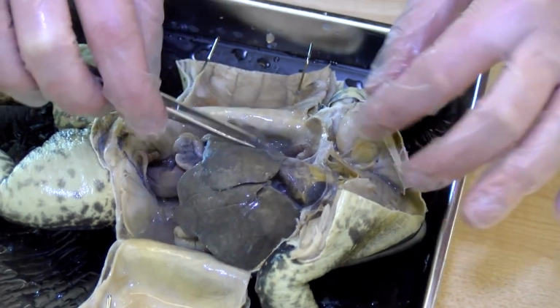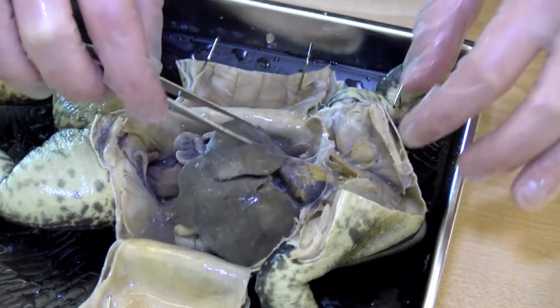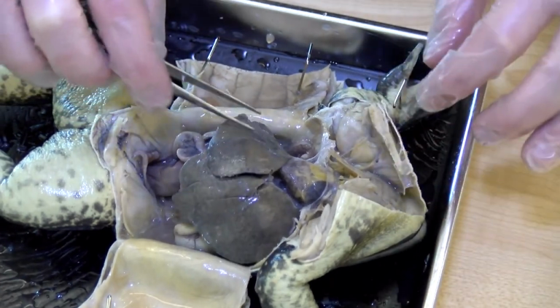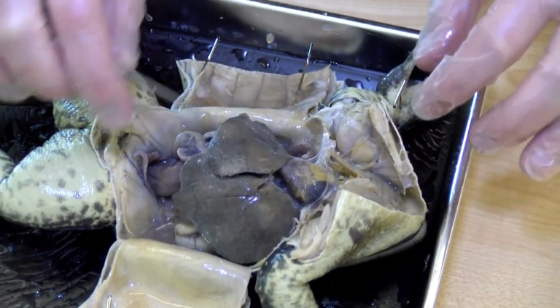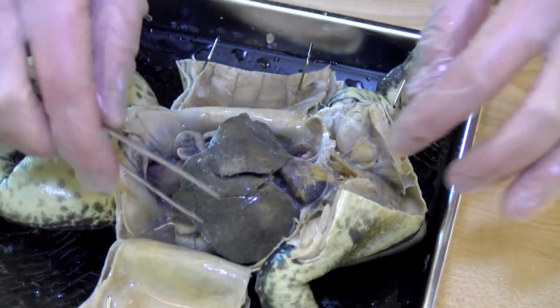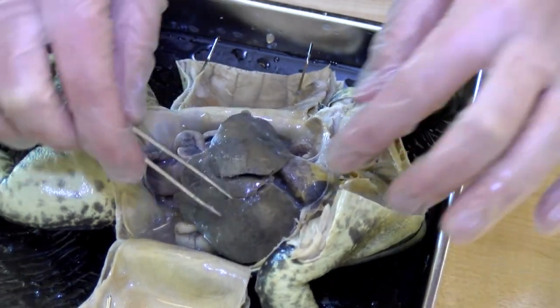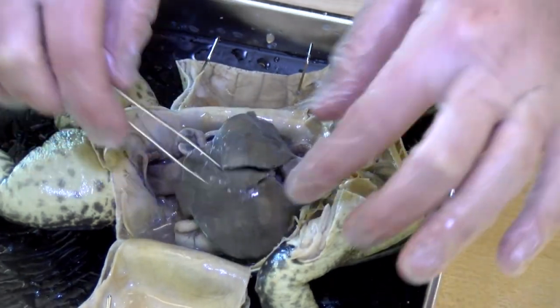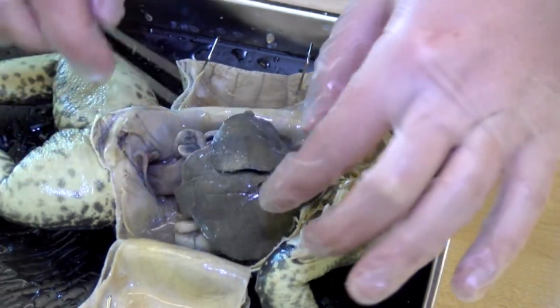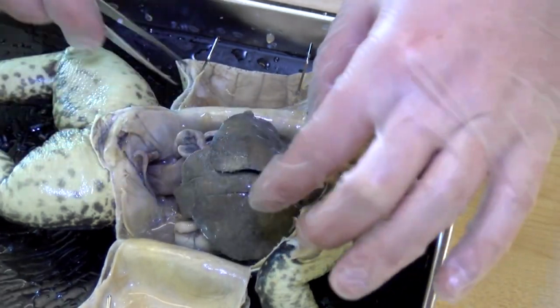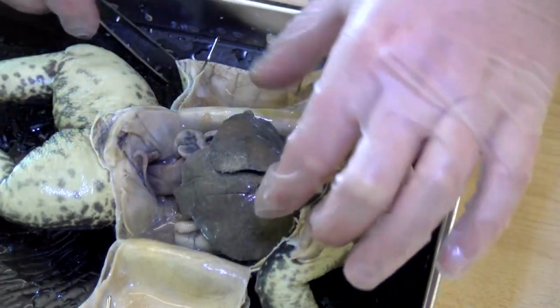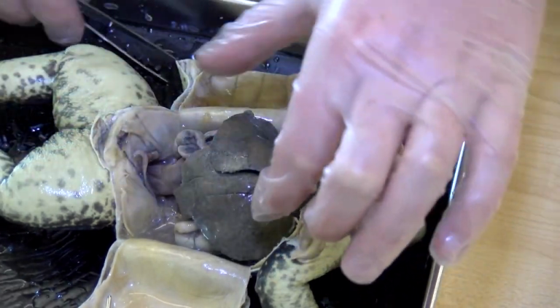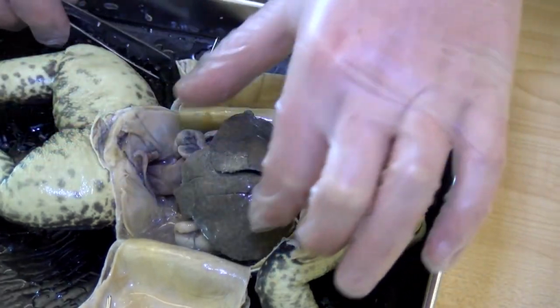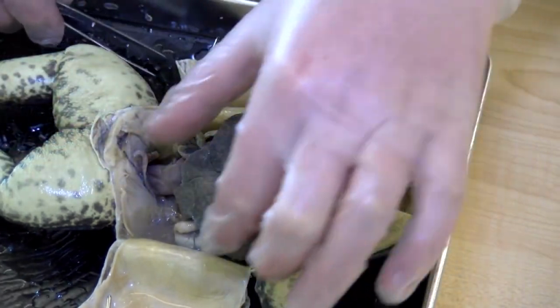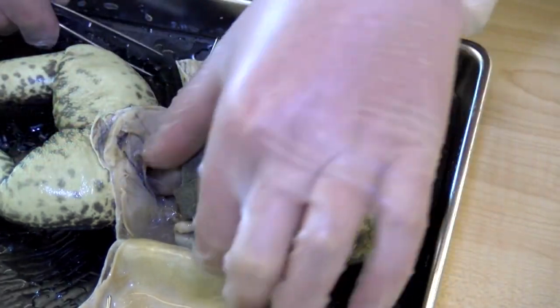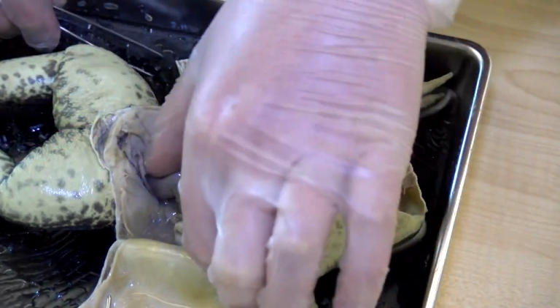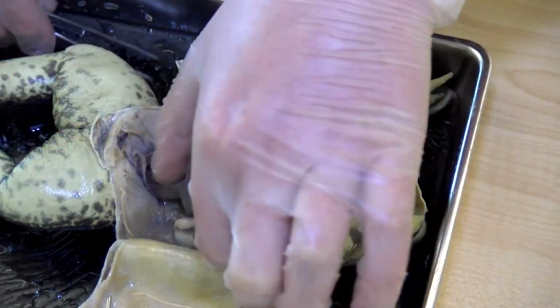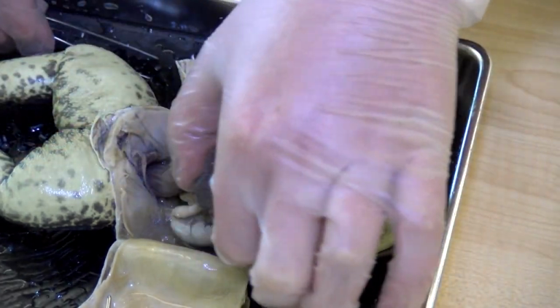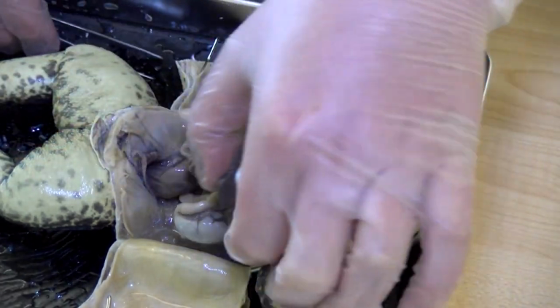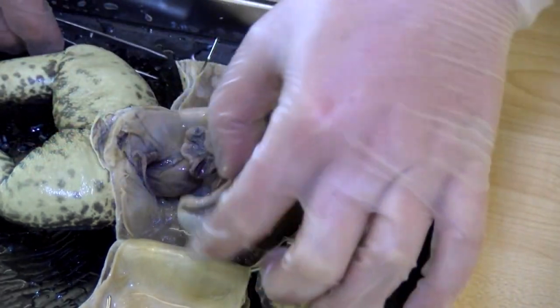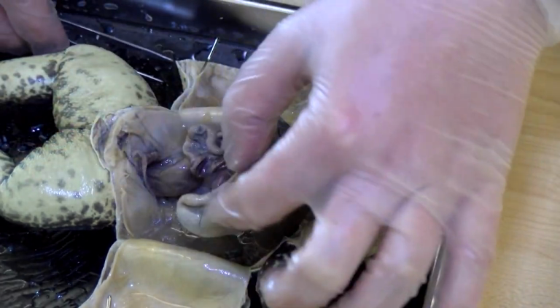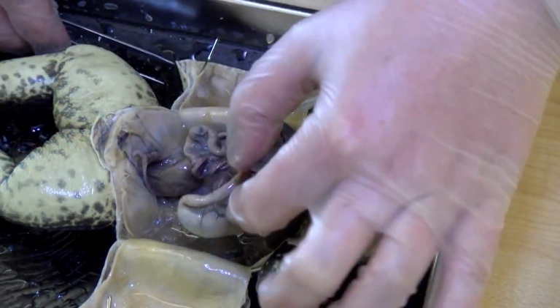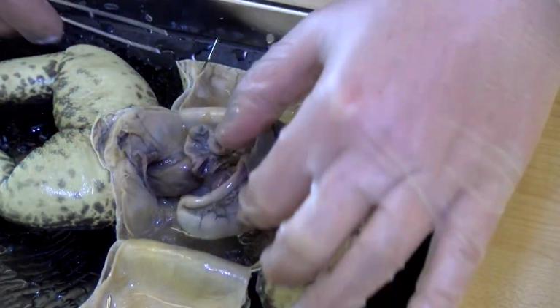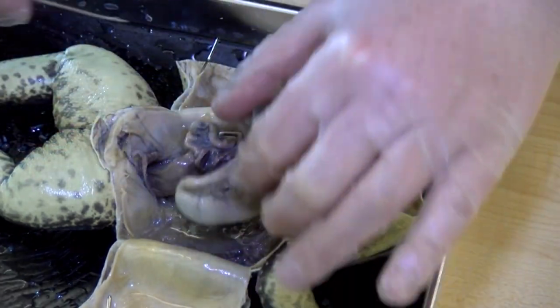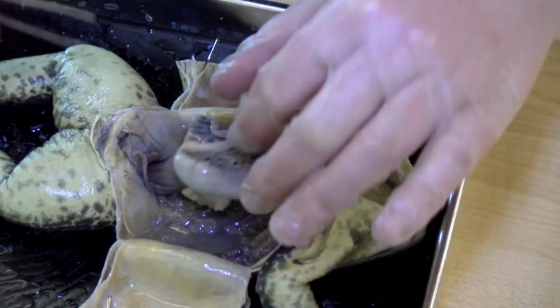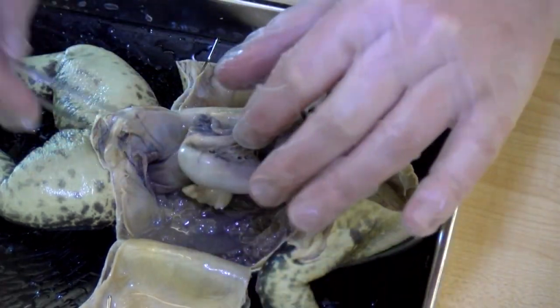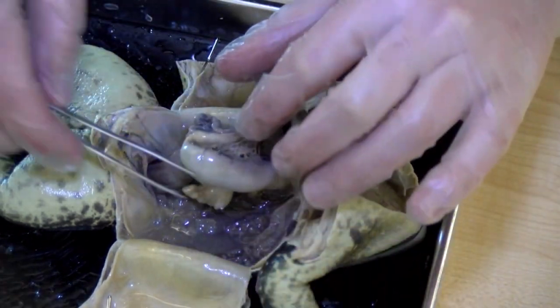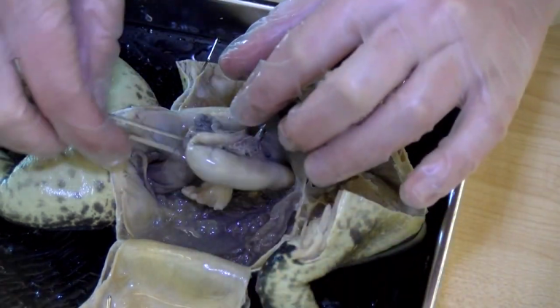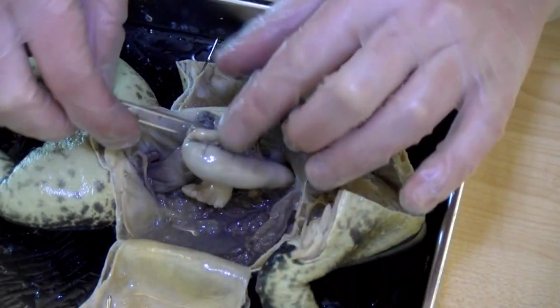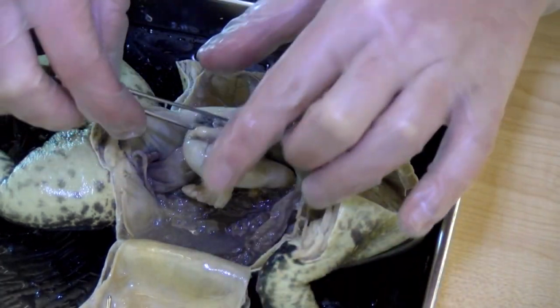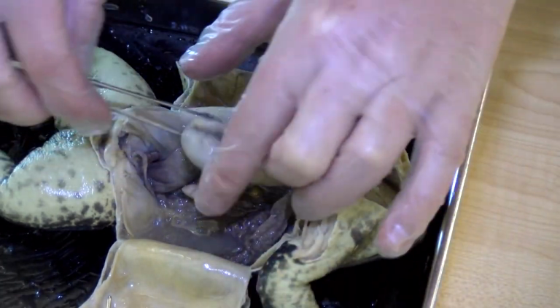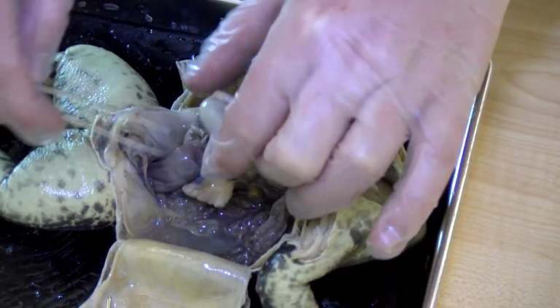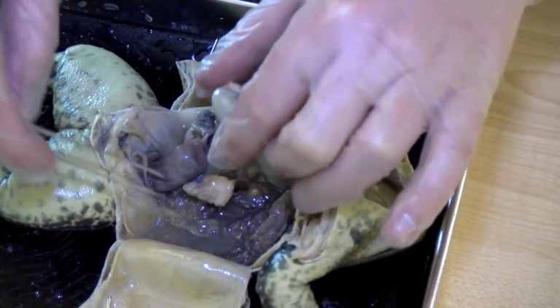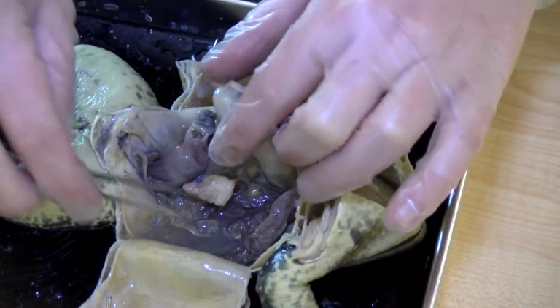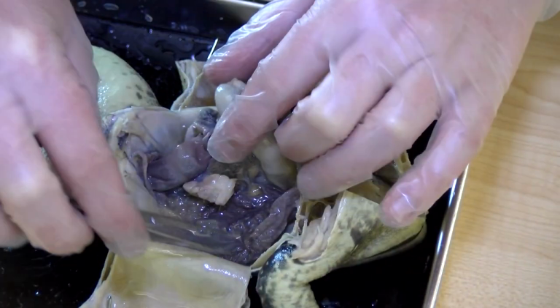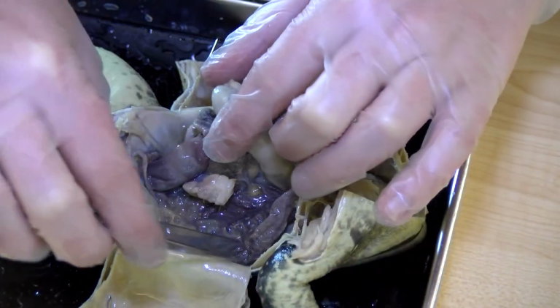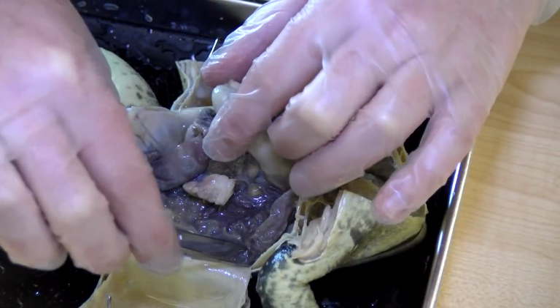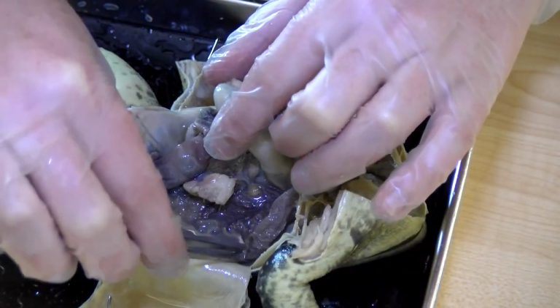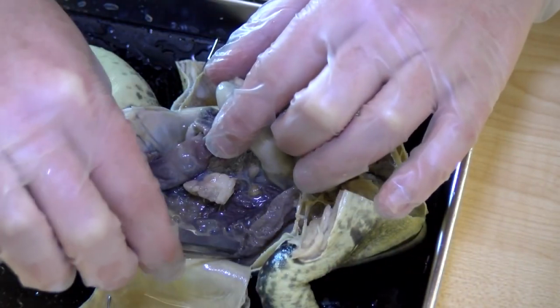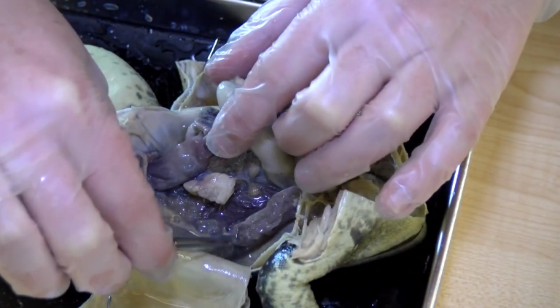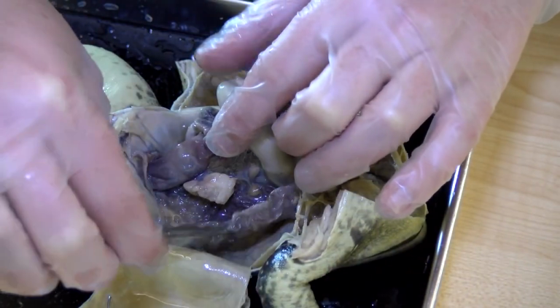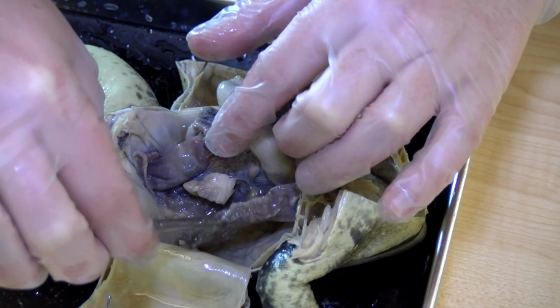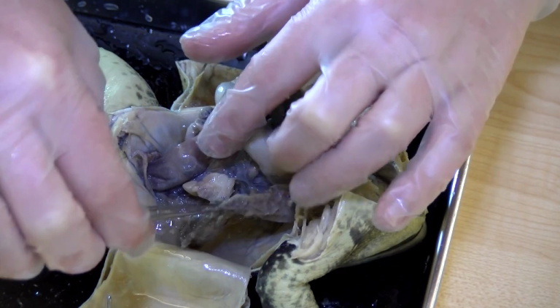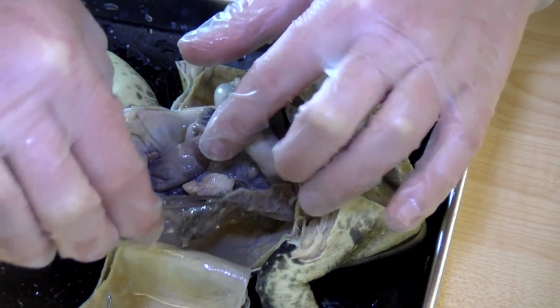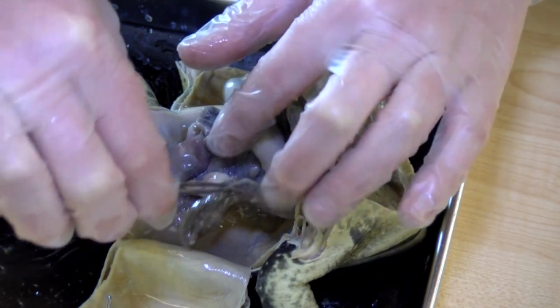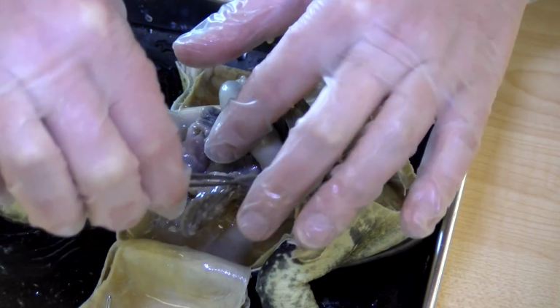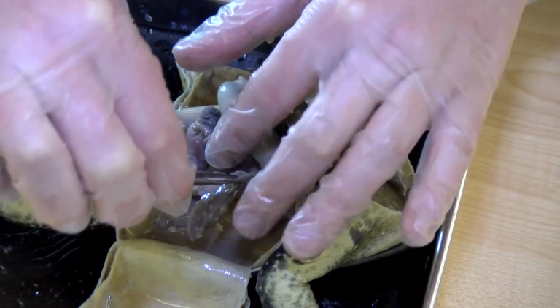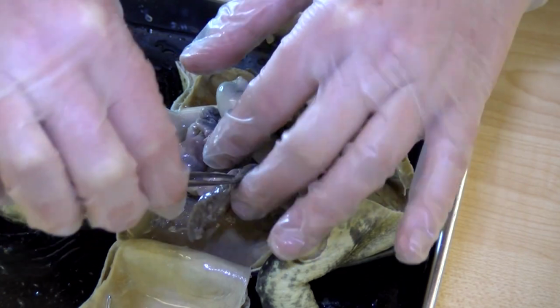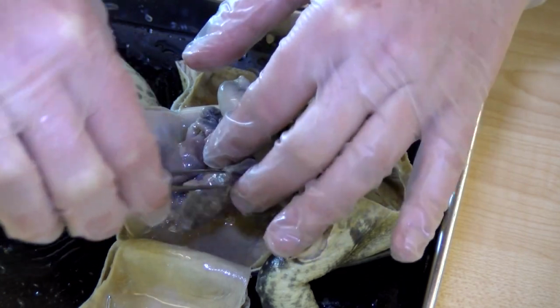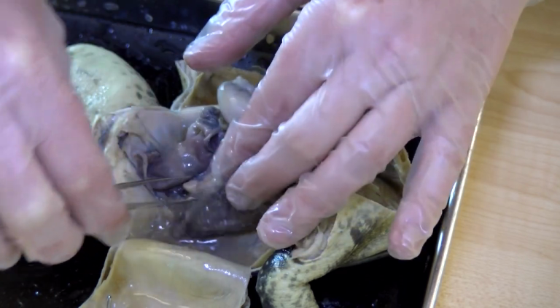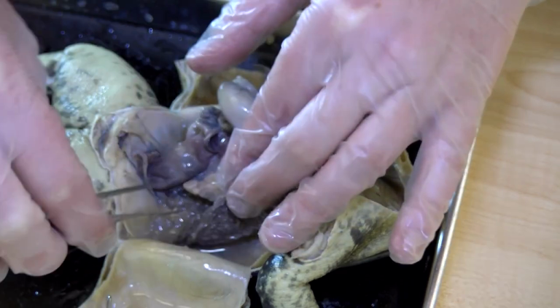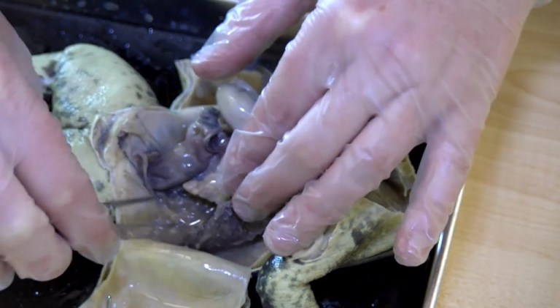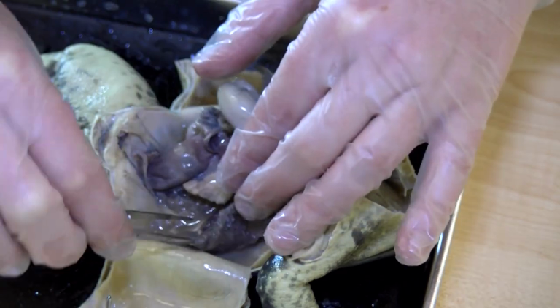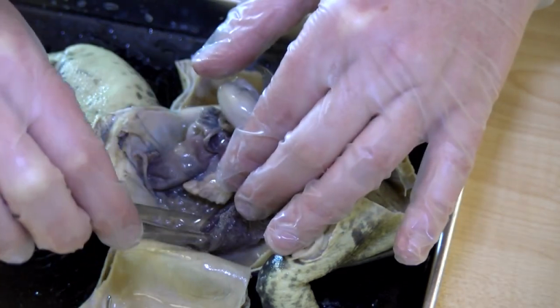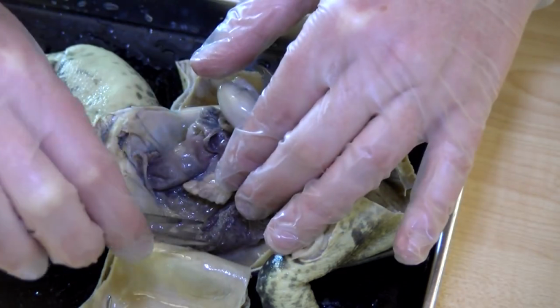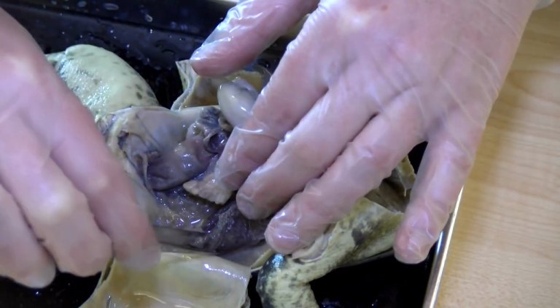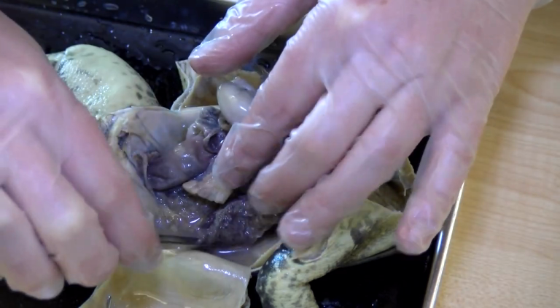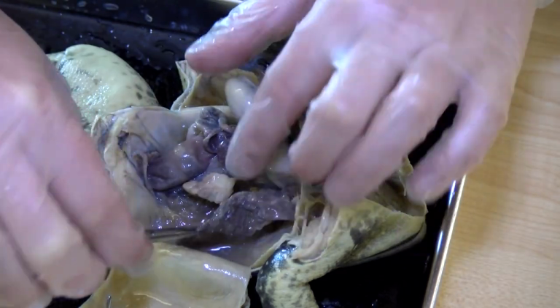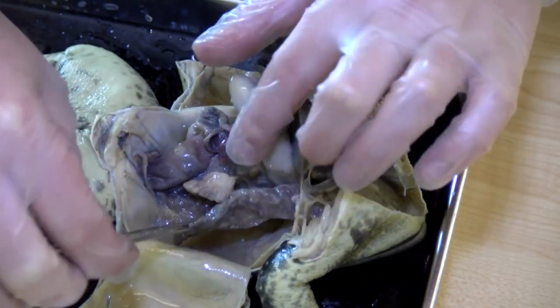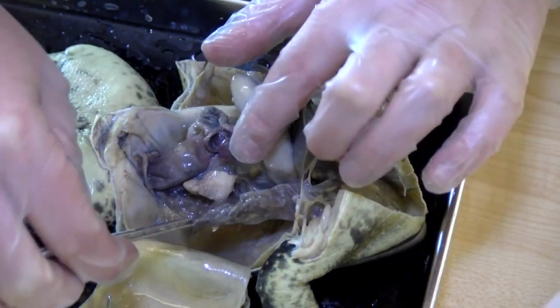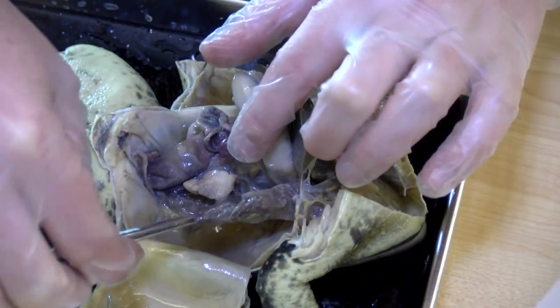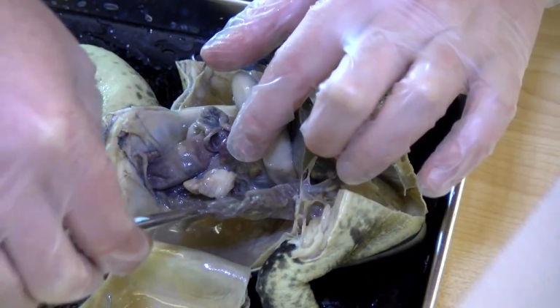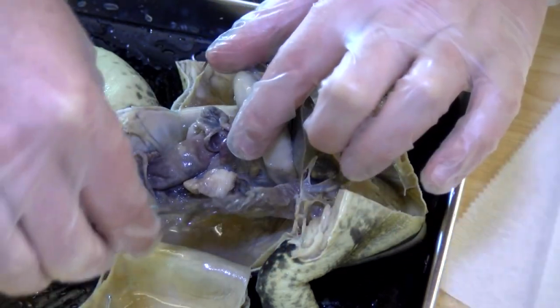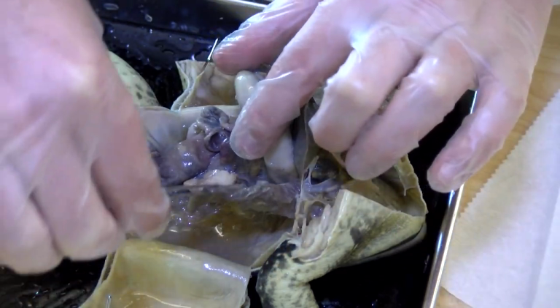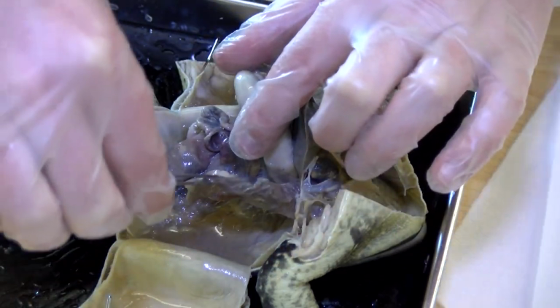Towards the back, if we flip this up again, you can see here — it's deflated — but this is one of the frog's lungs.